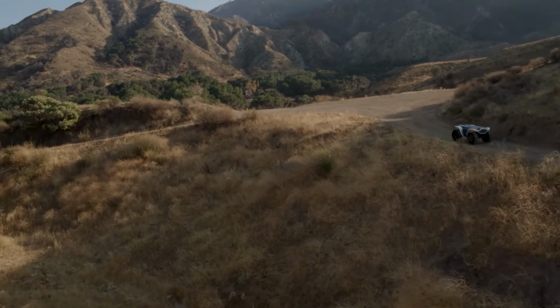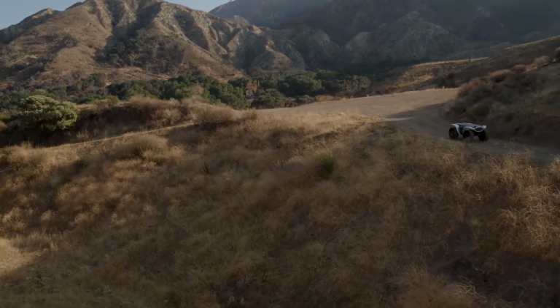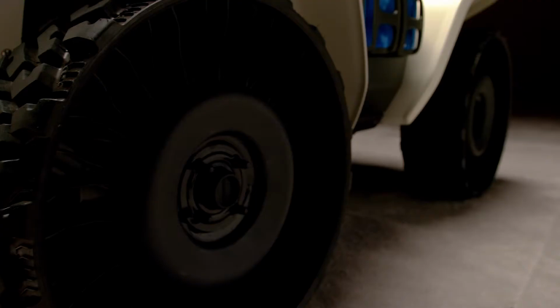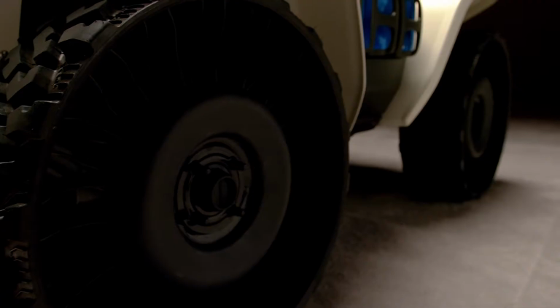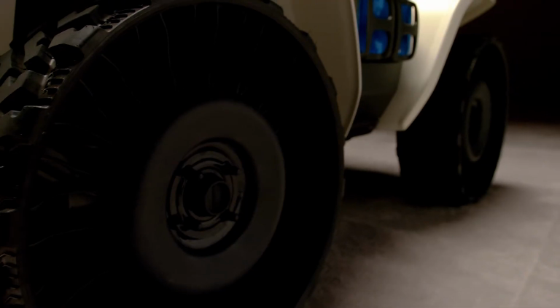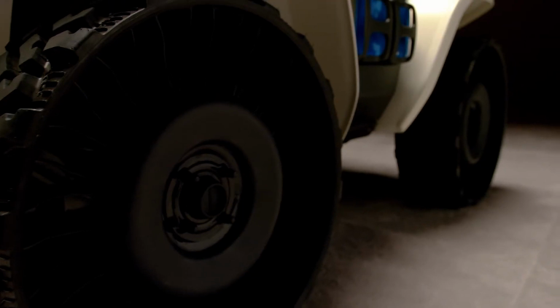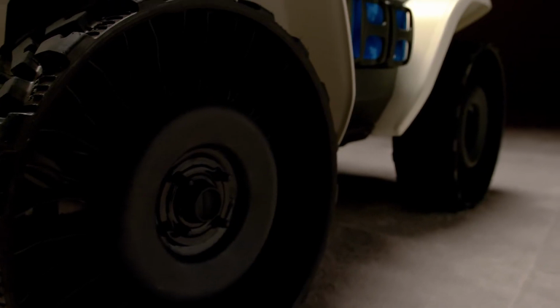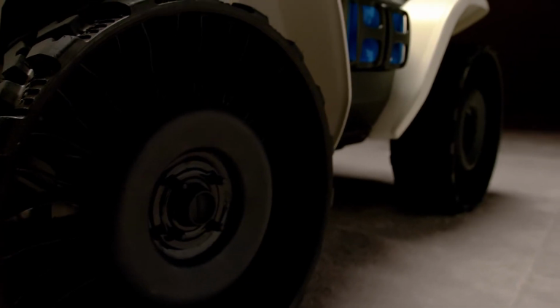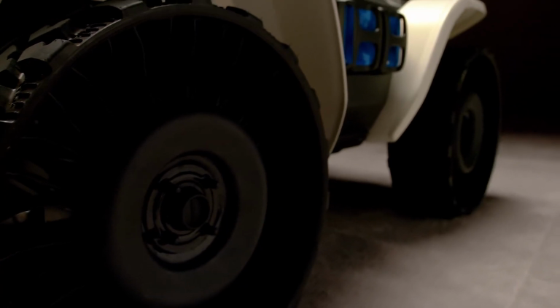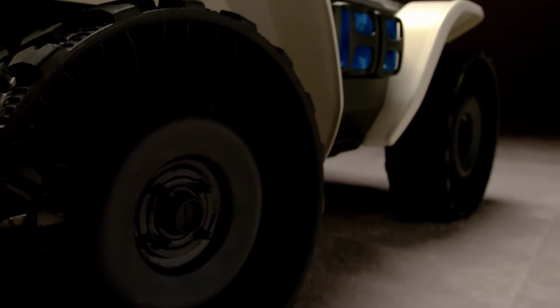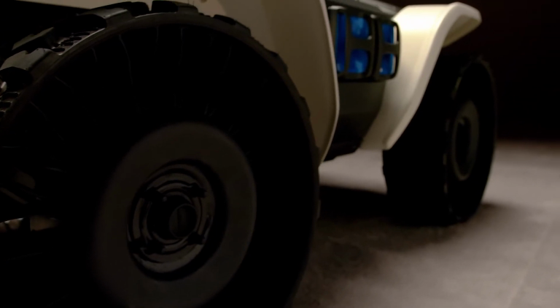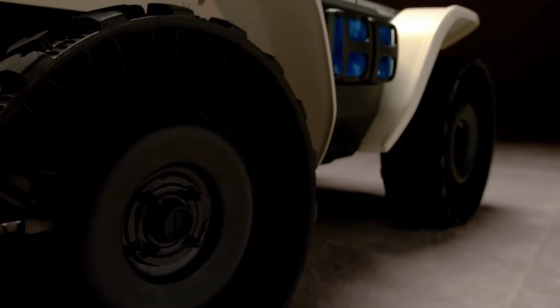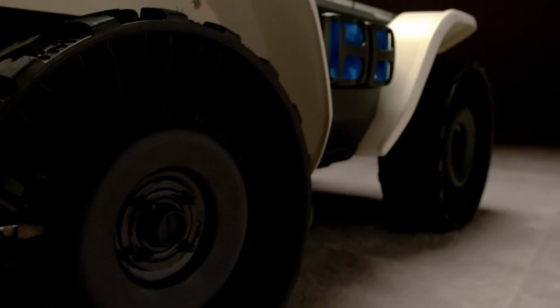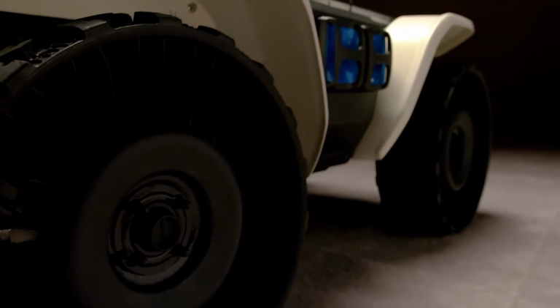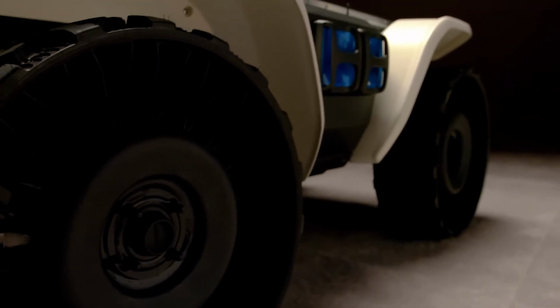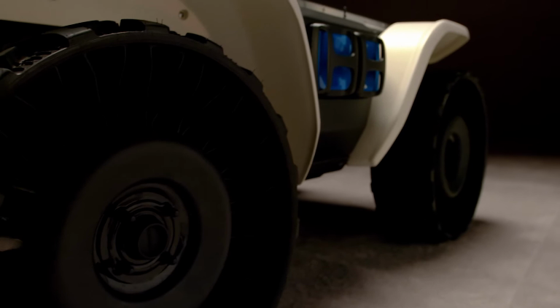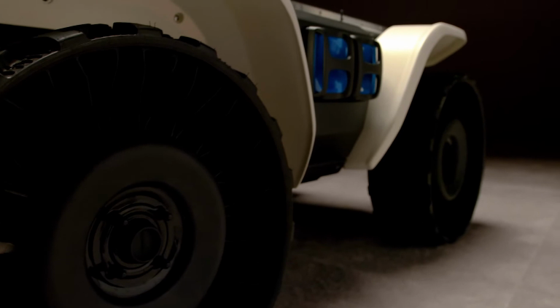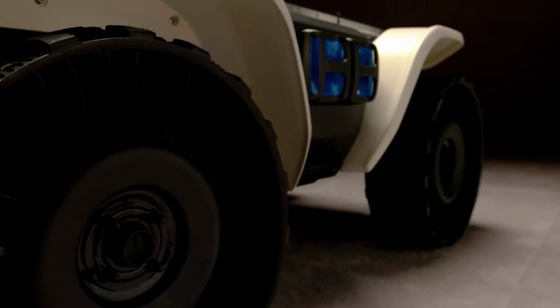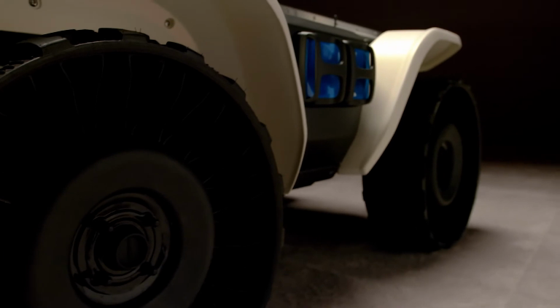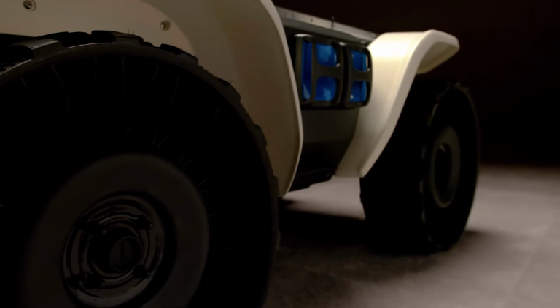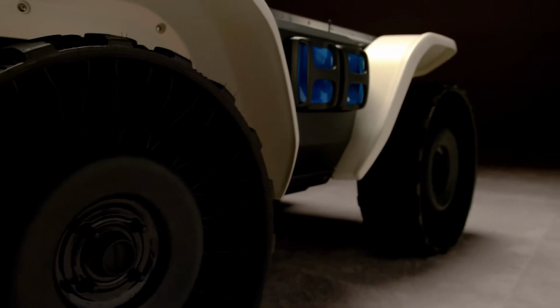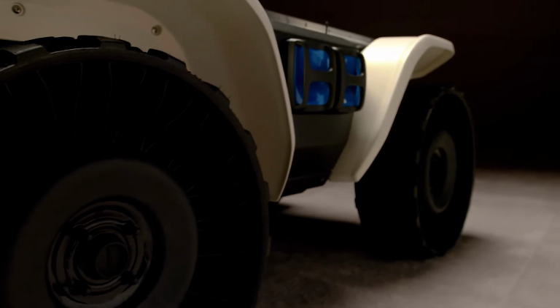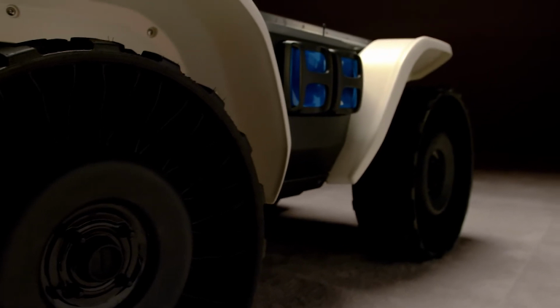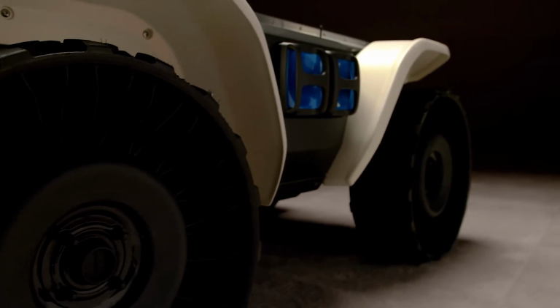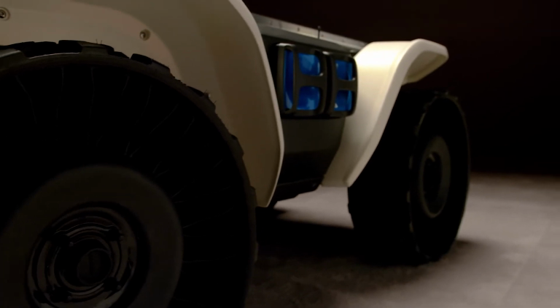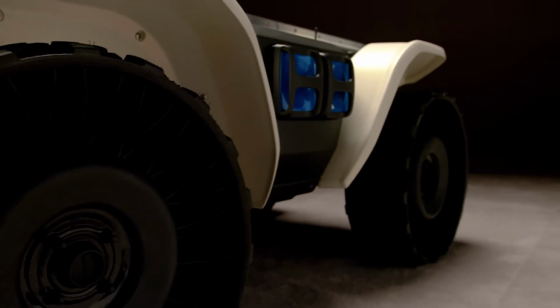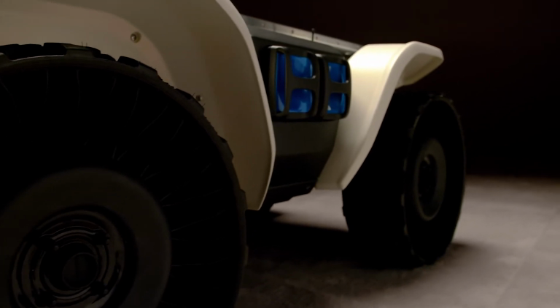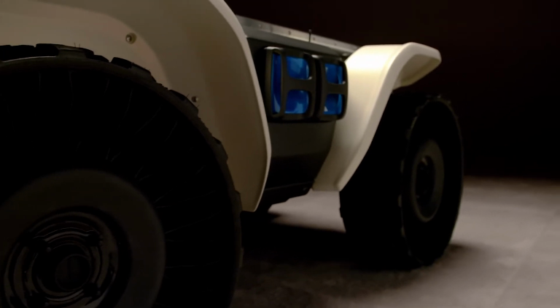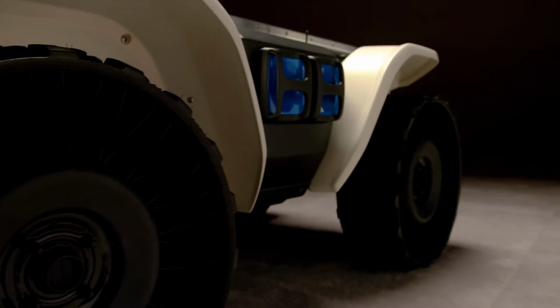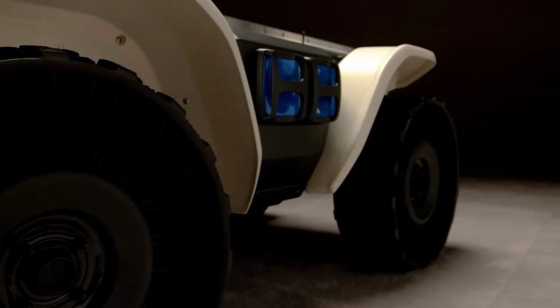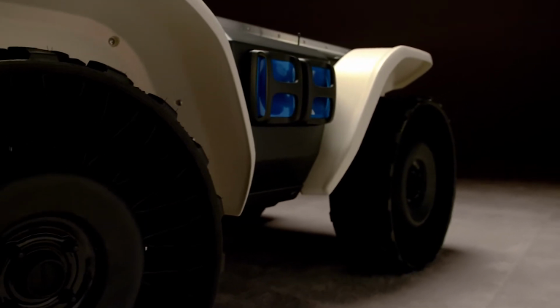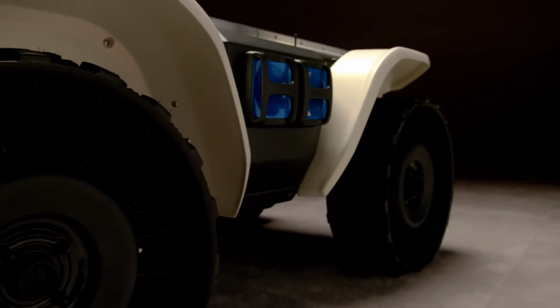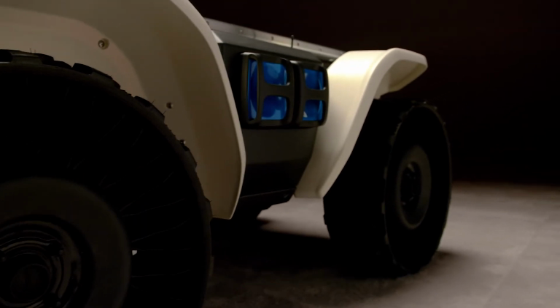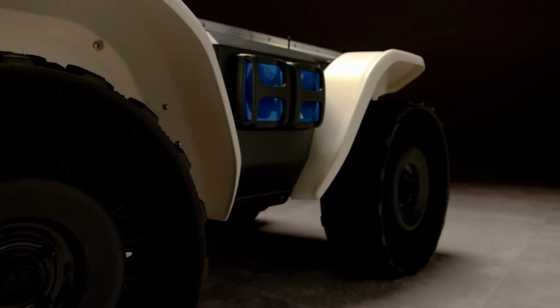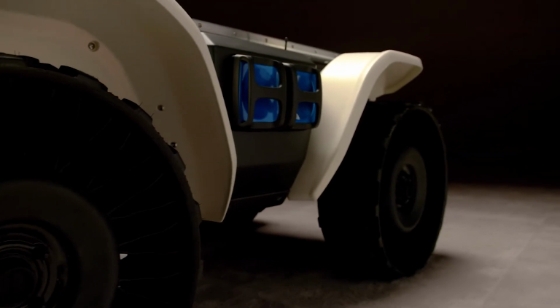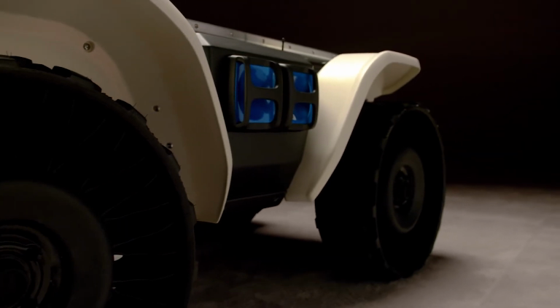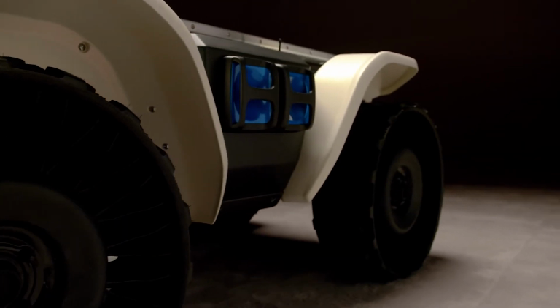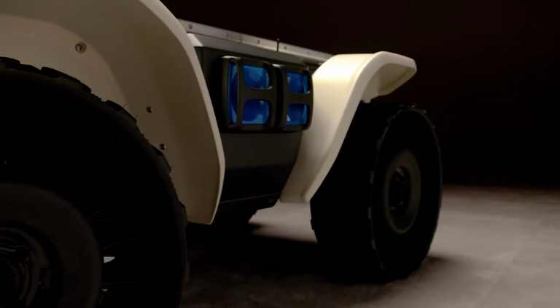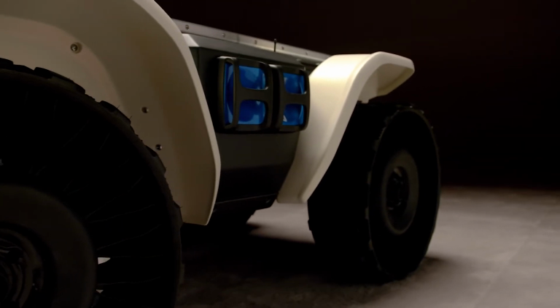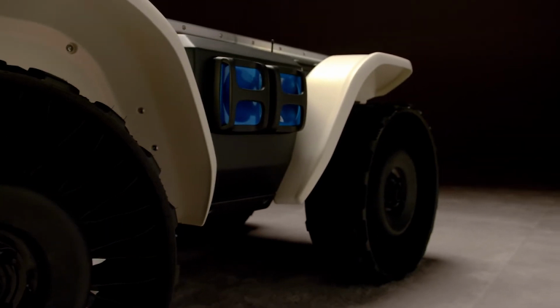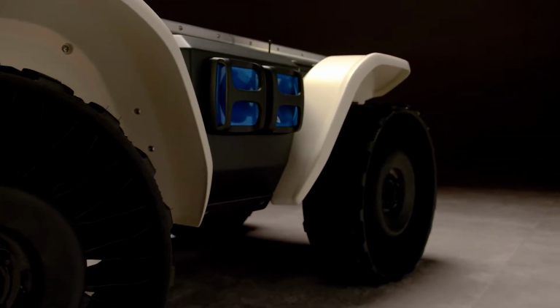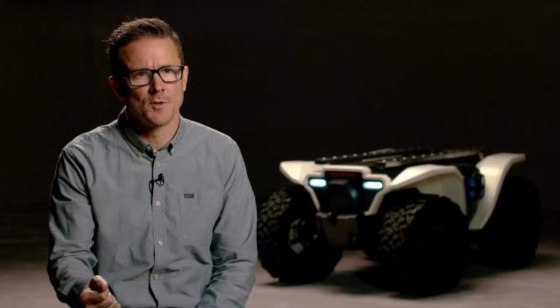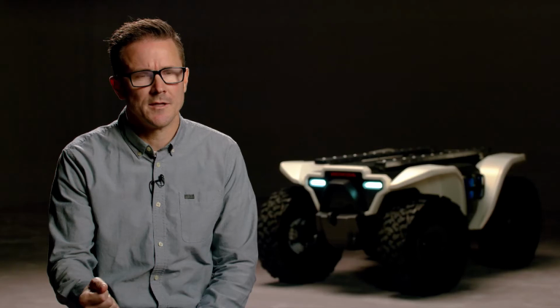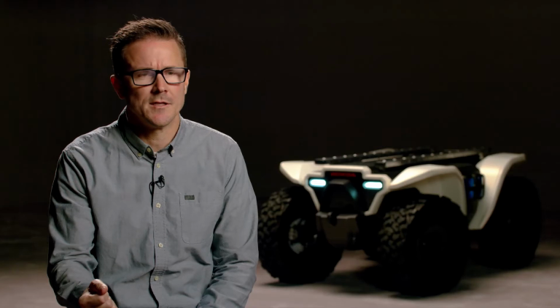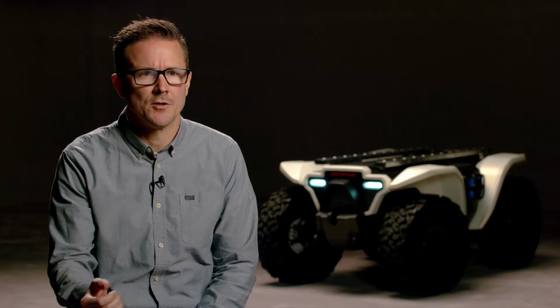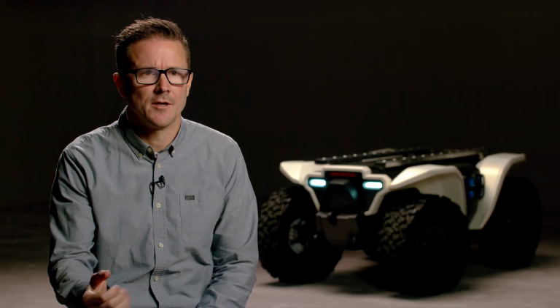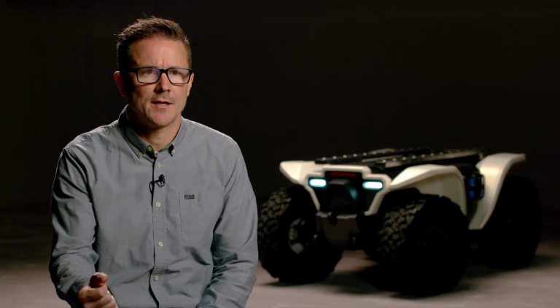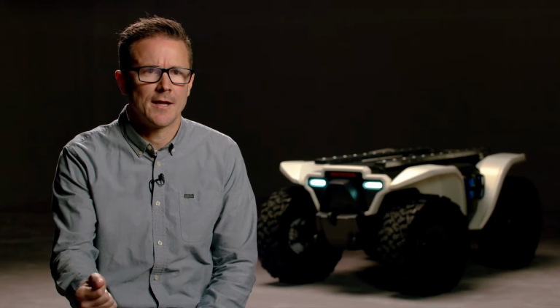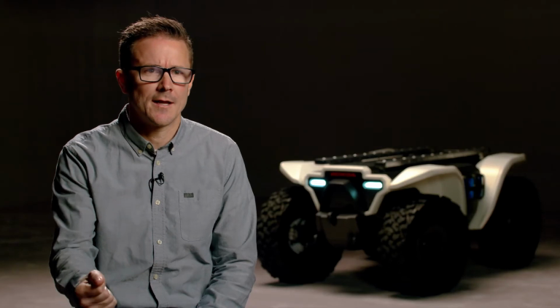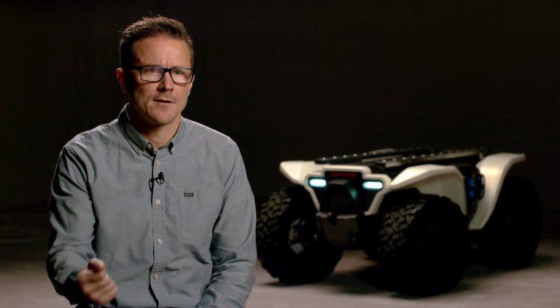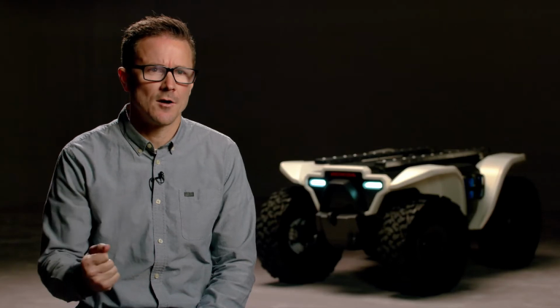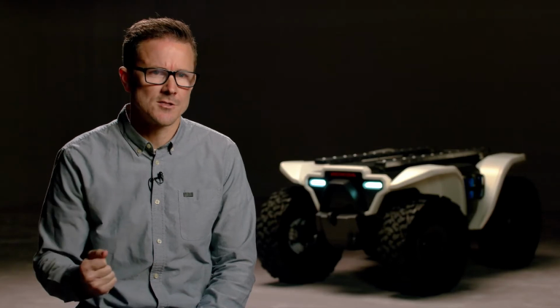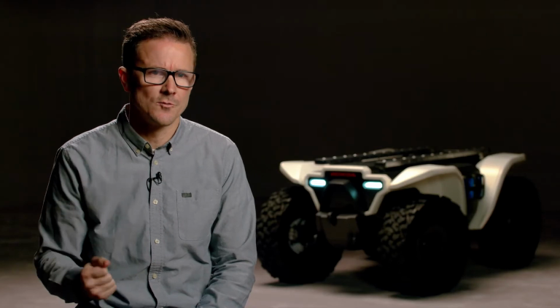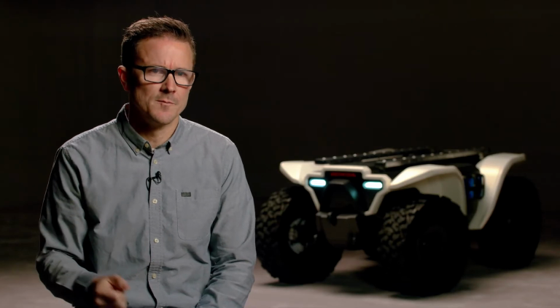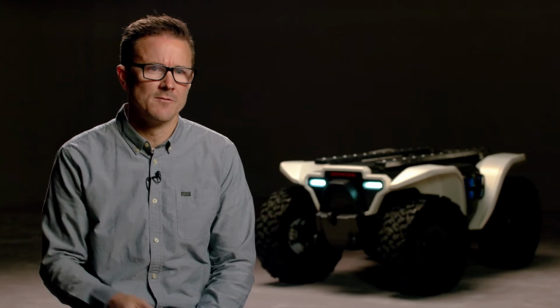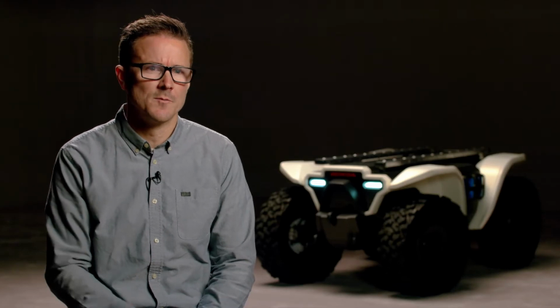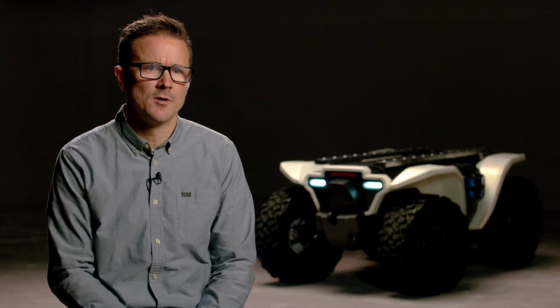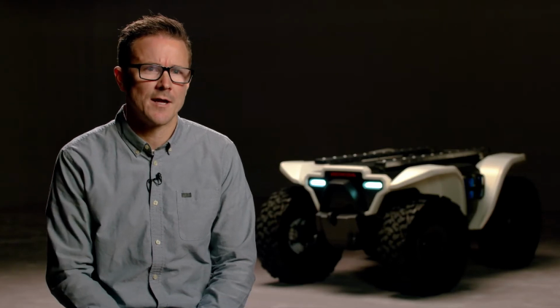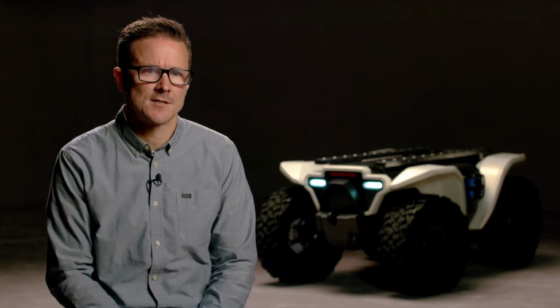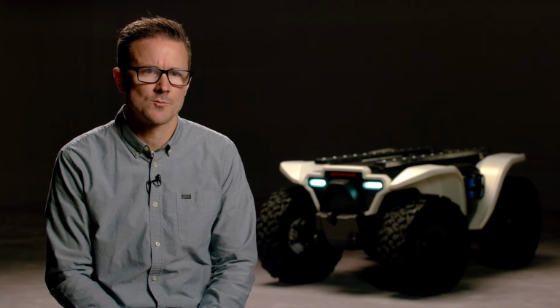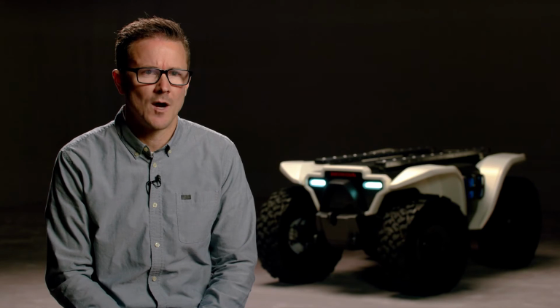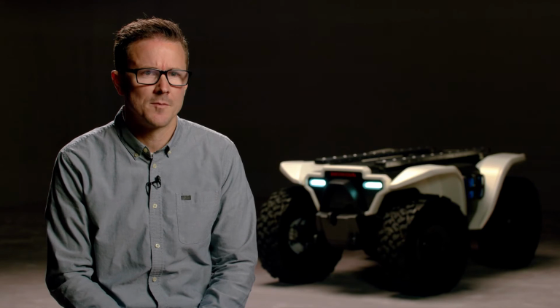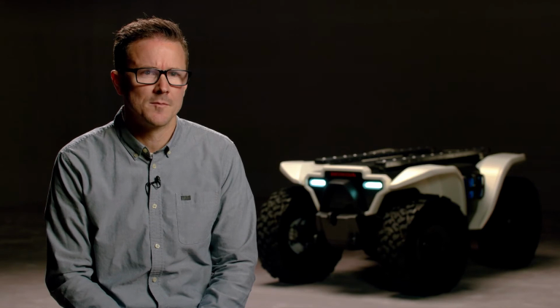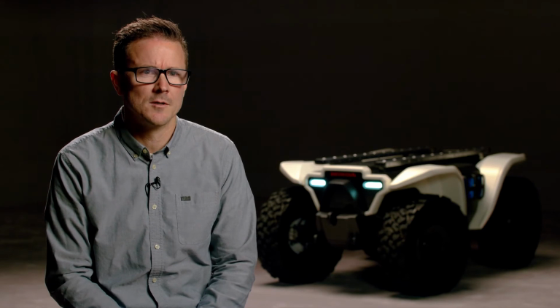The Honda D1-8 incorporates the Mobile Power Pack battery system, which is both chargeable in the unit and also removable and swappable.